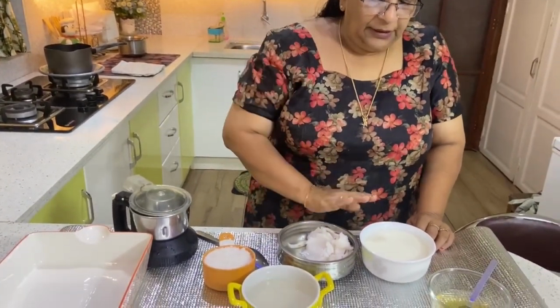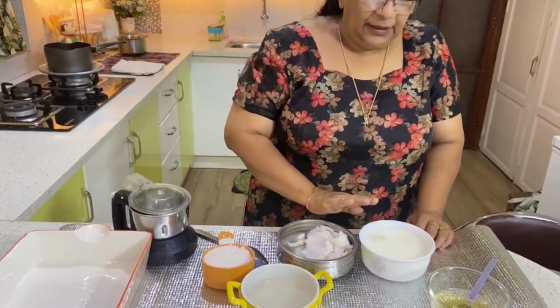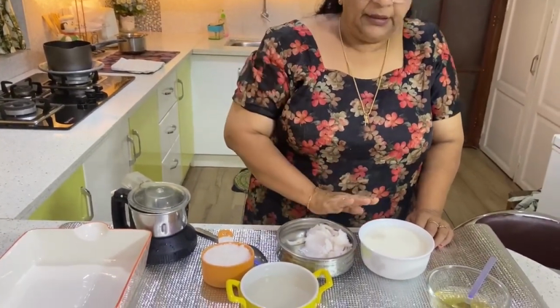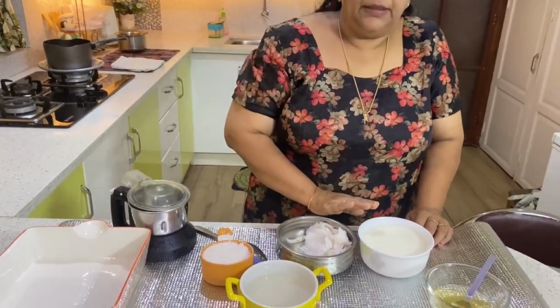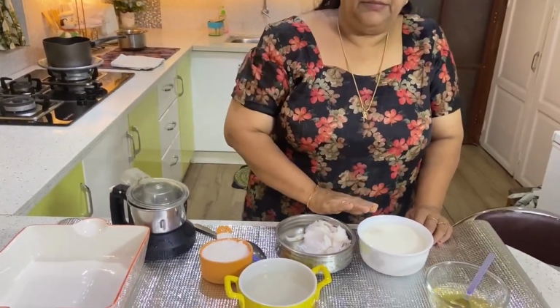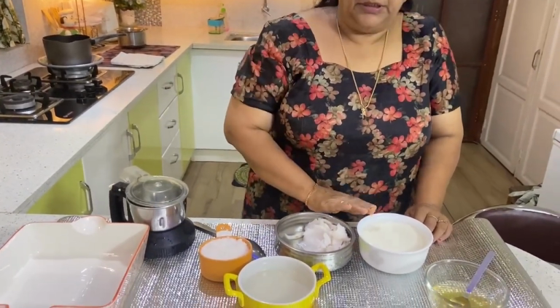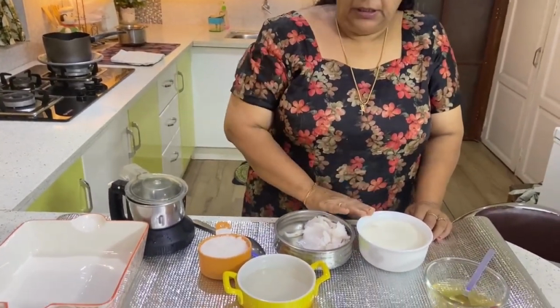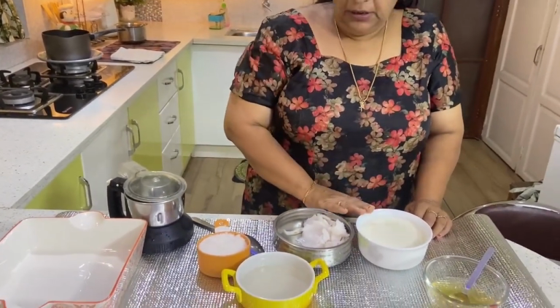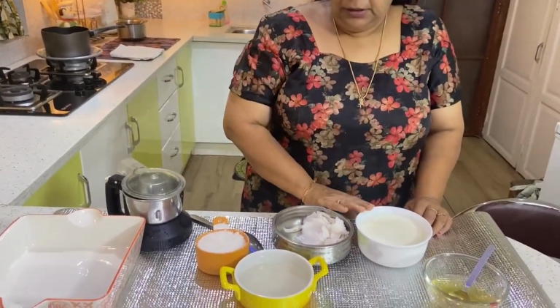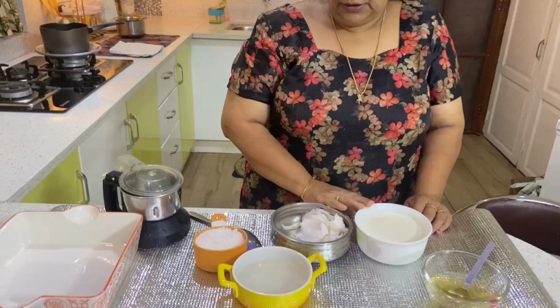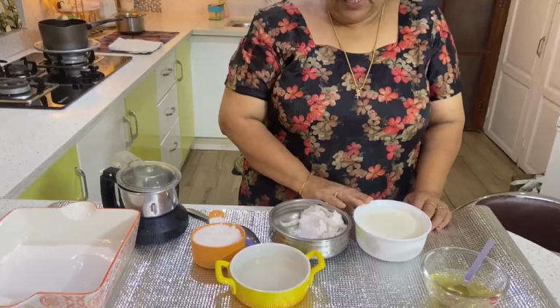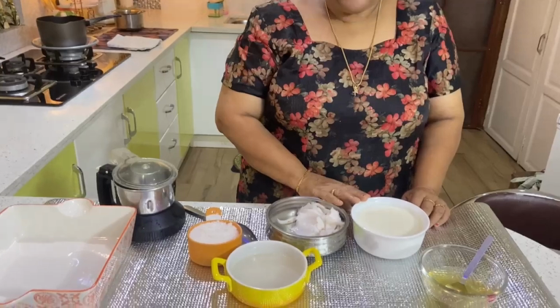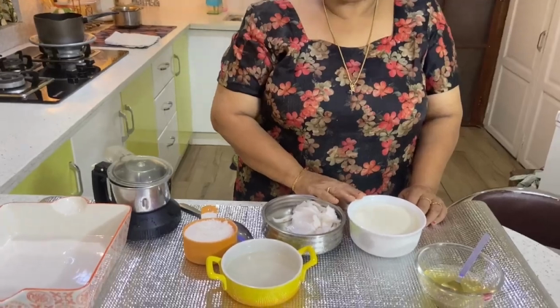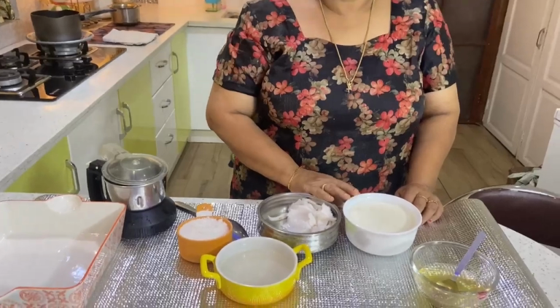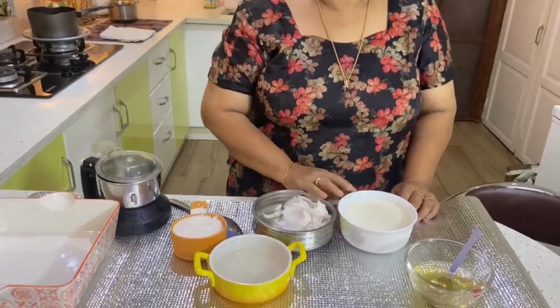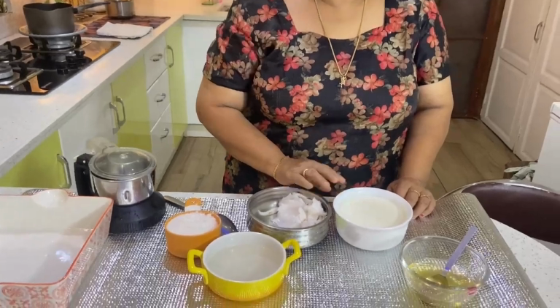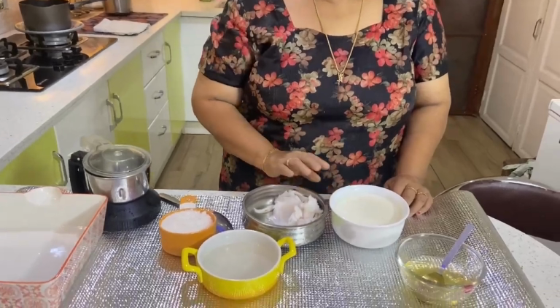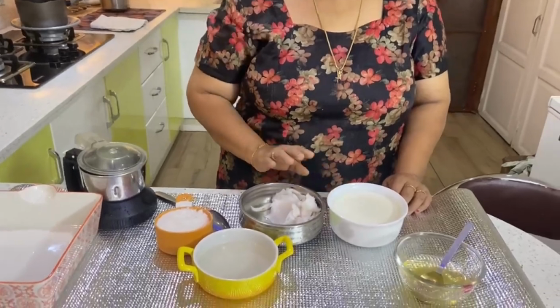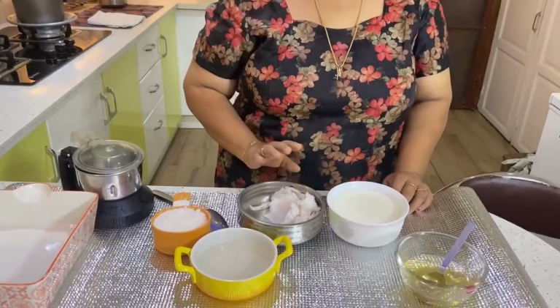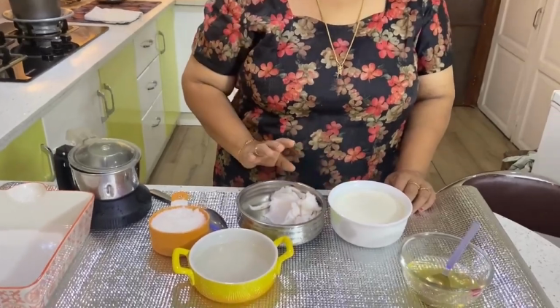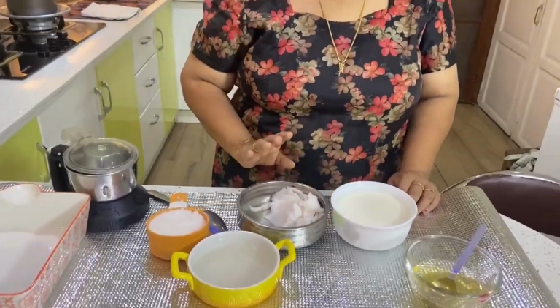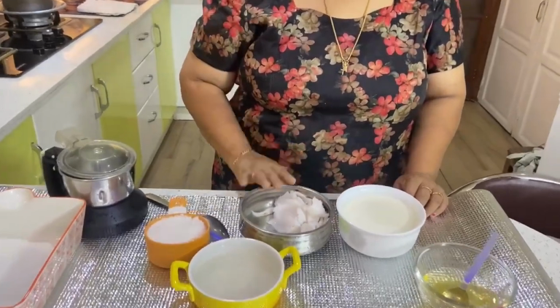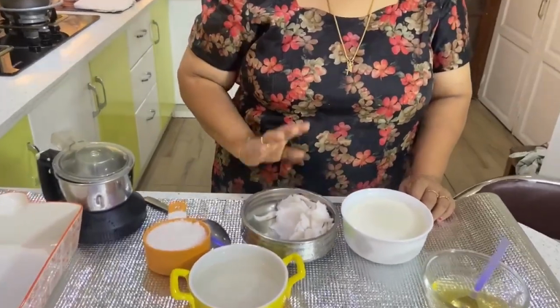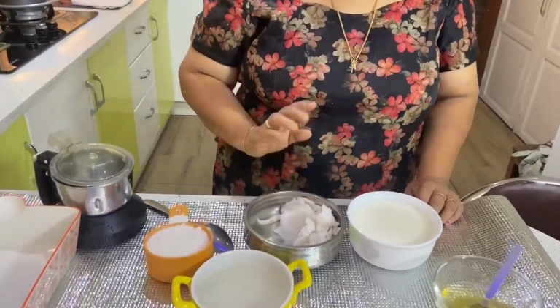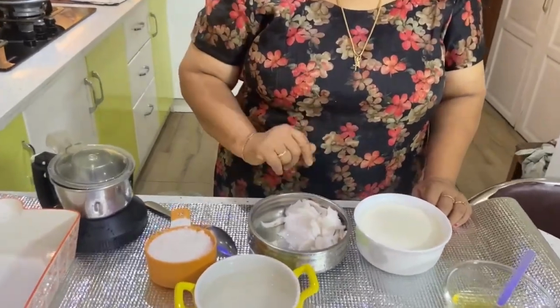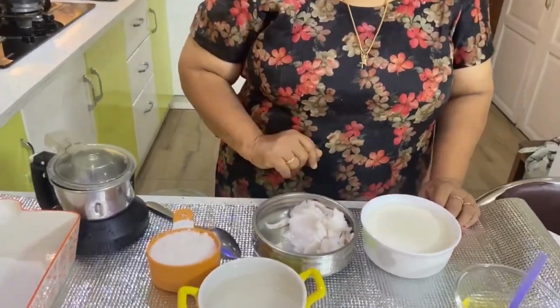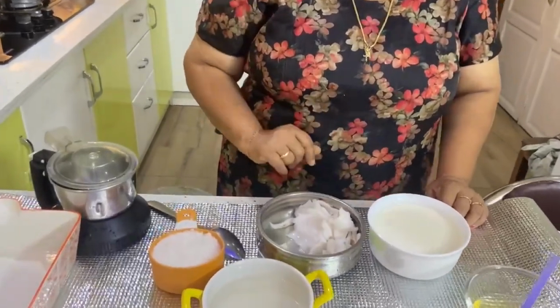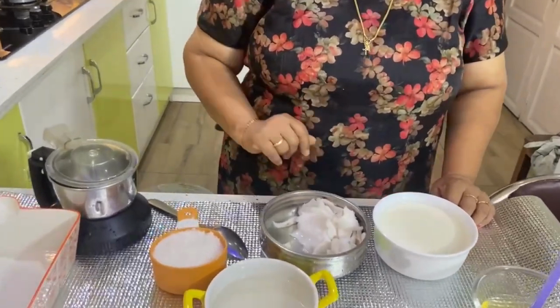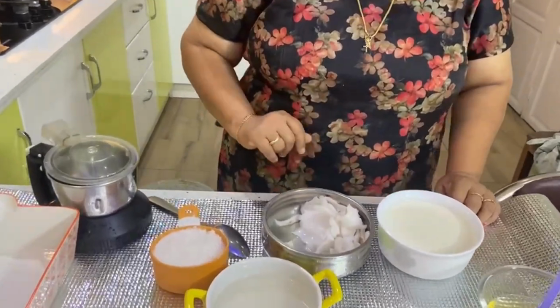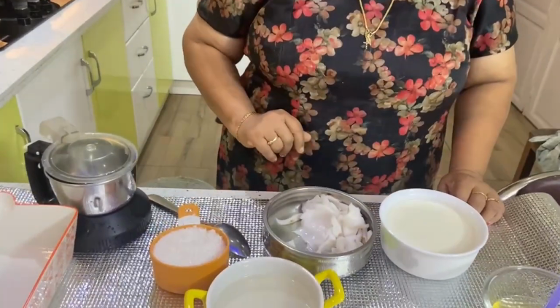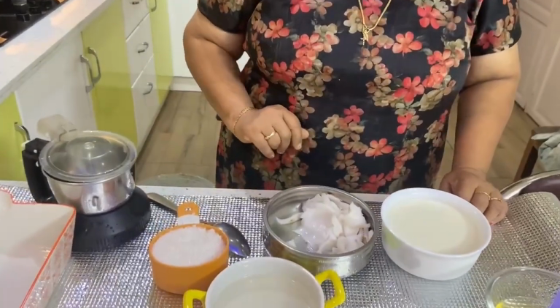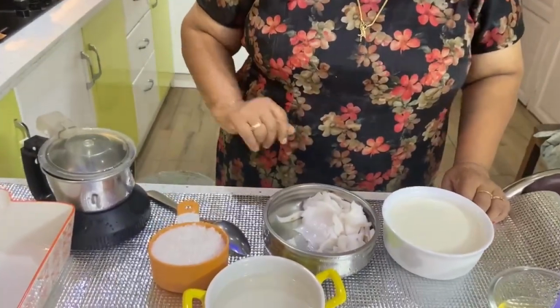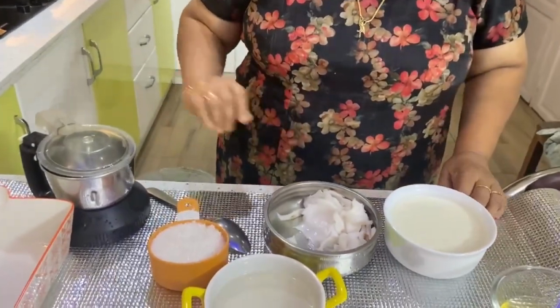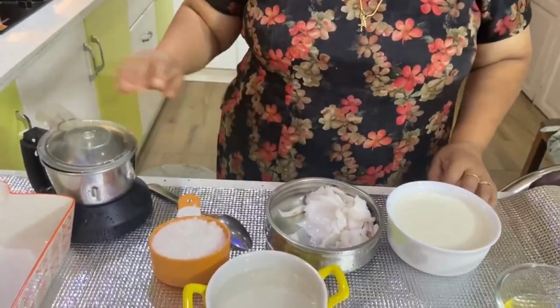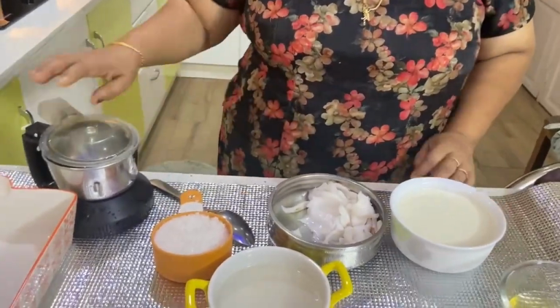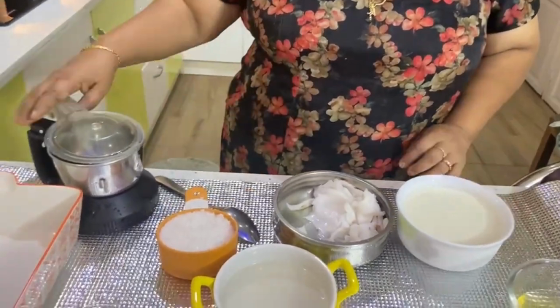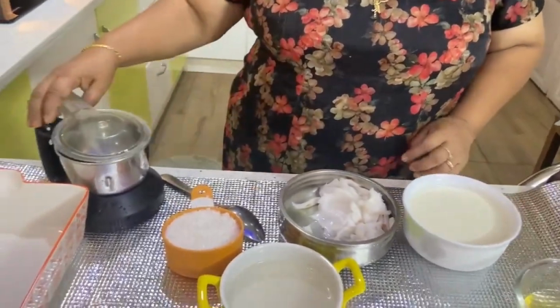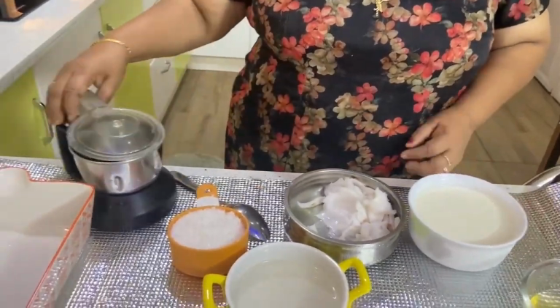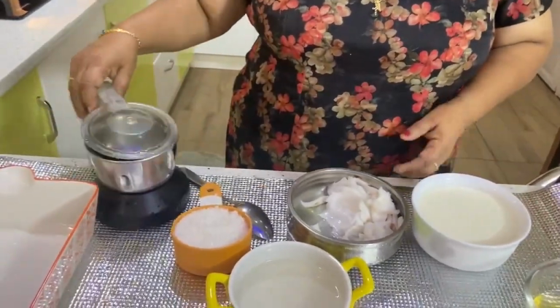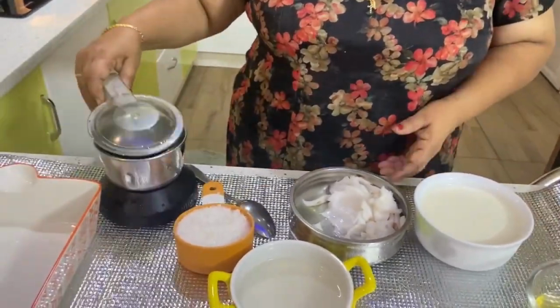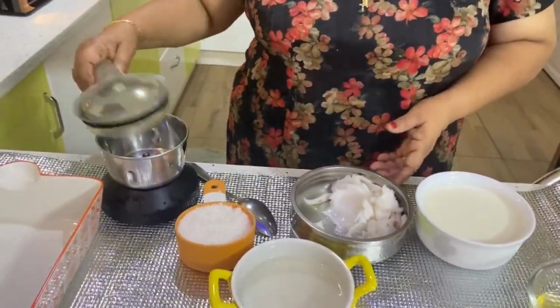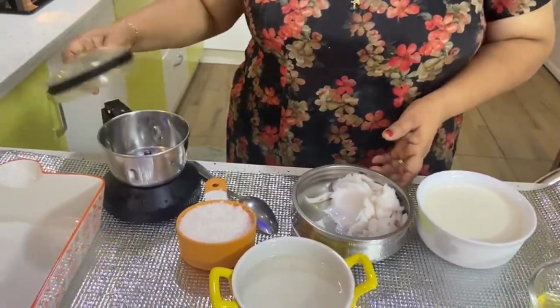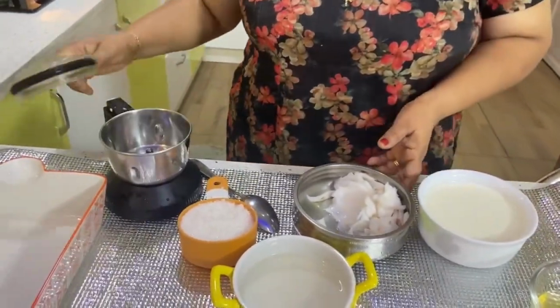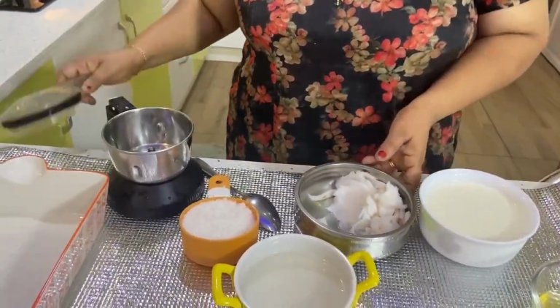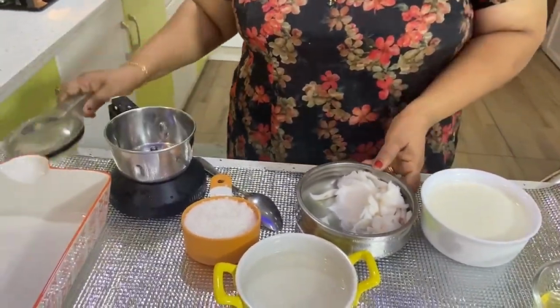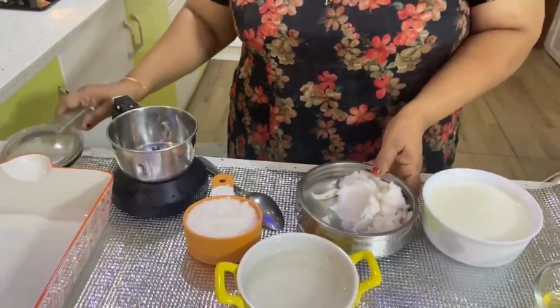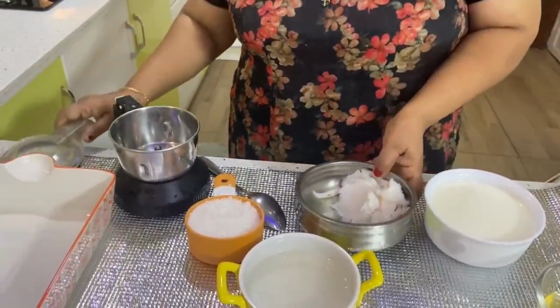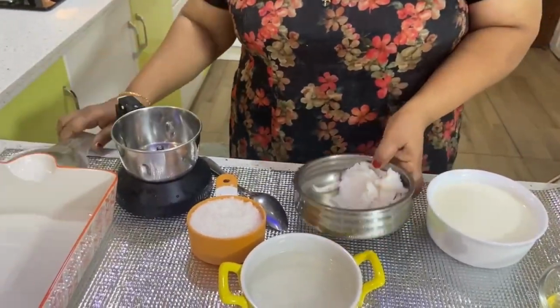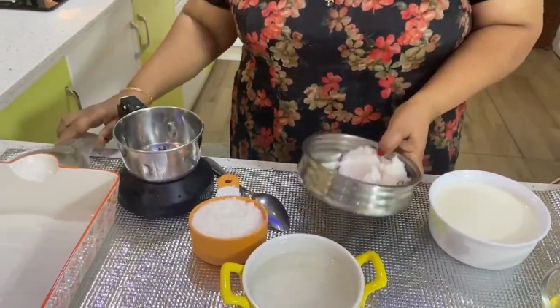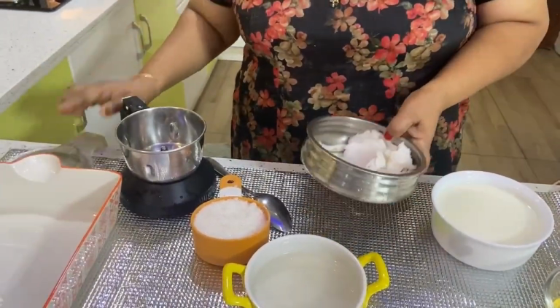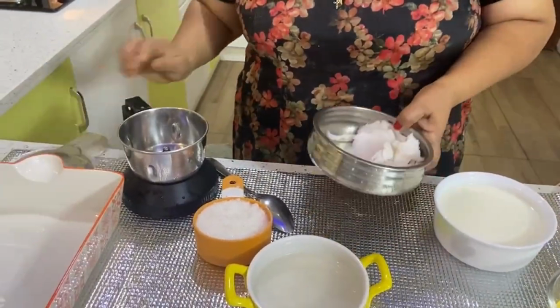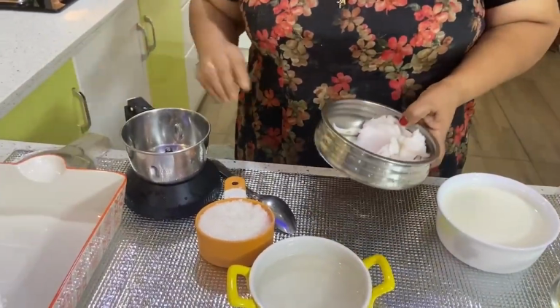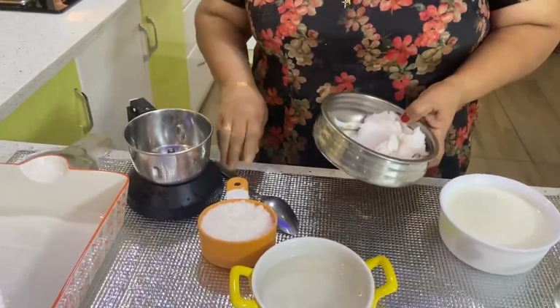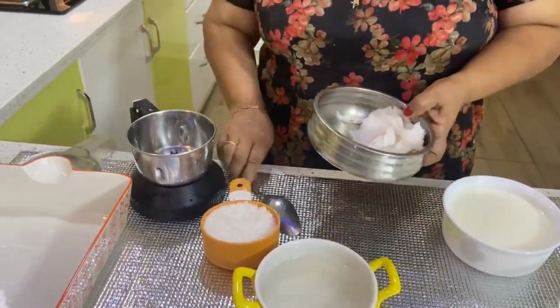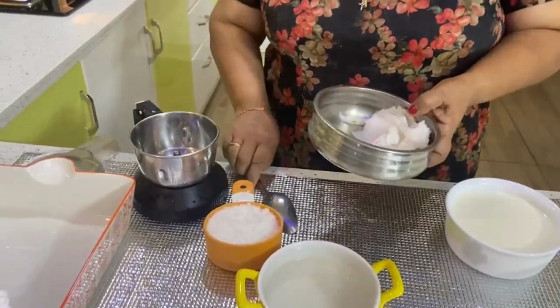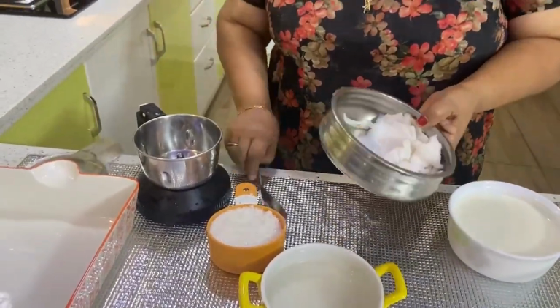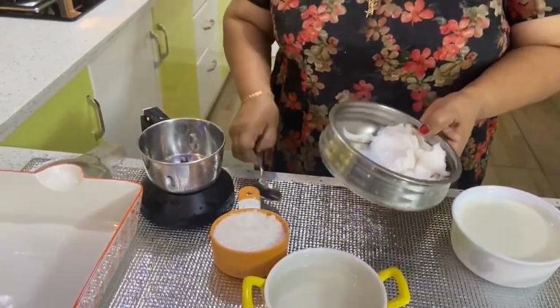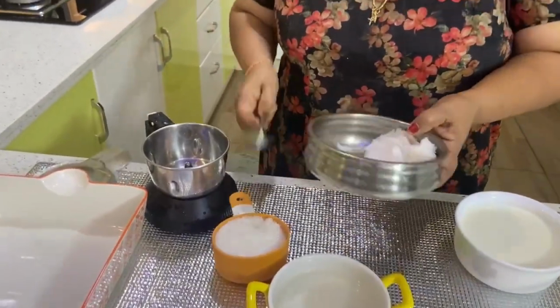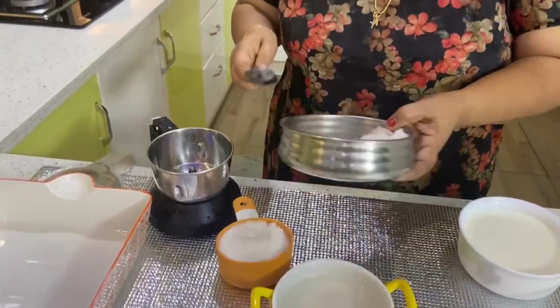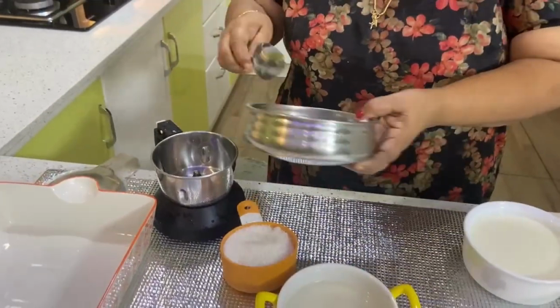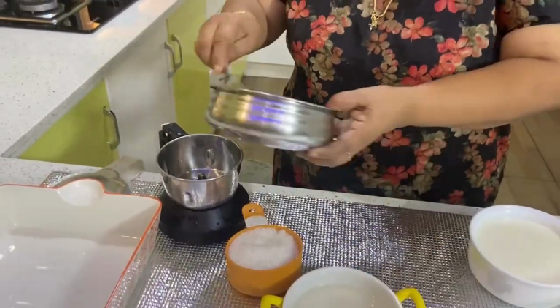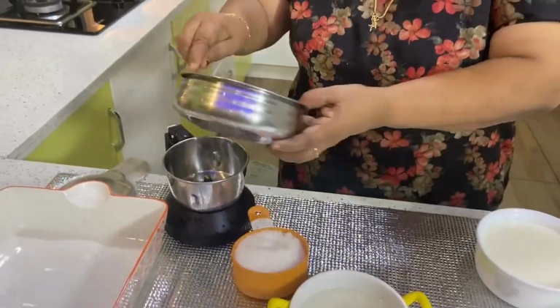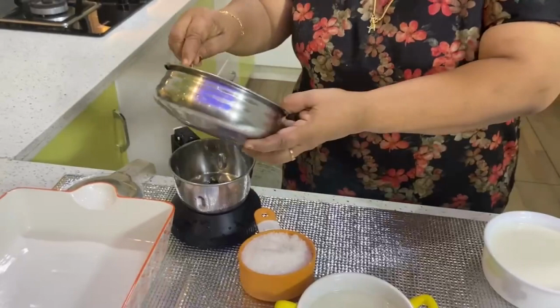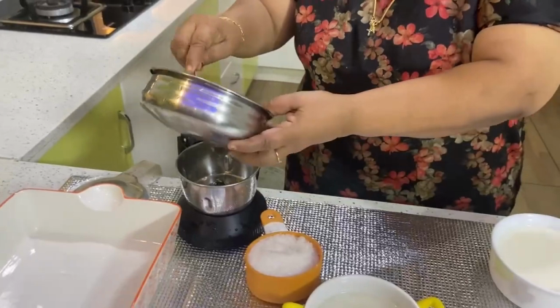First, let's fry the onion. Then add the onion to the onion.